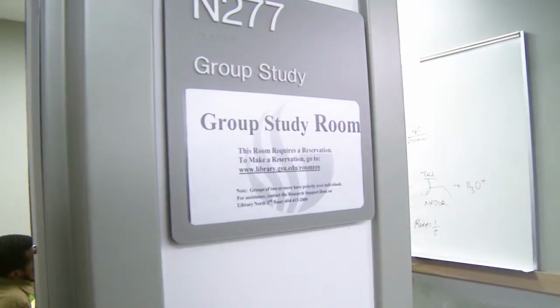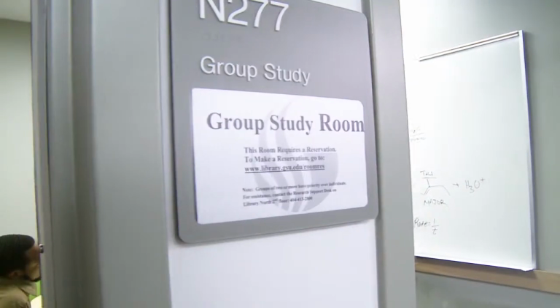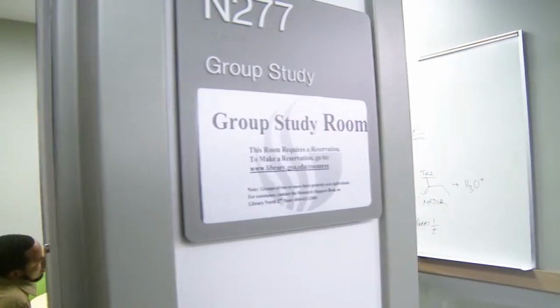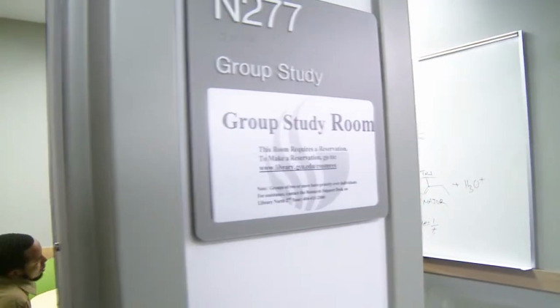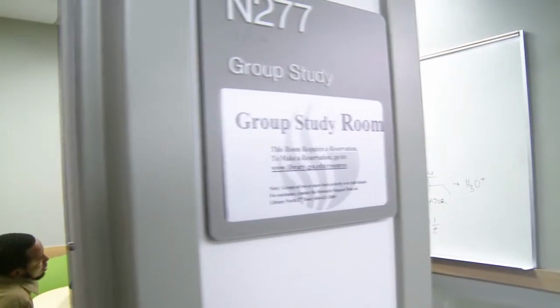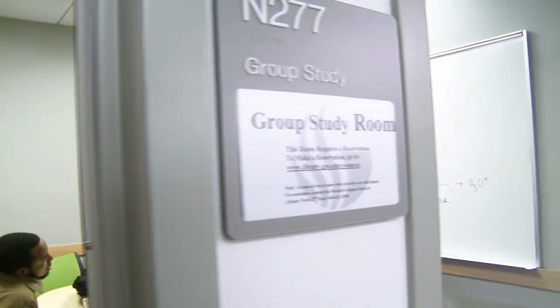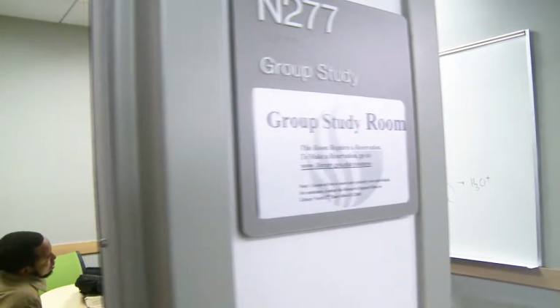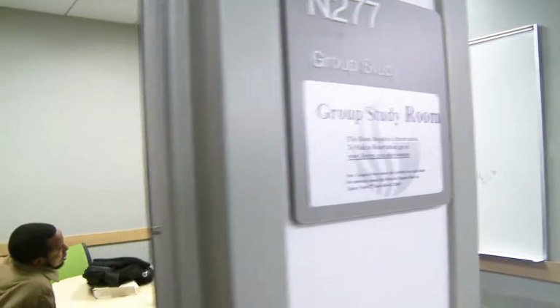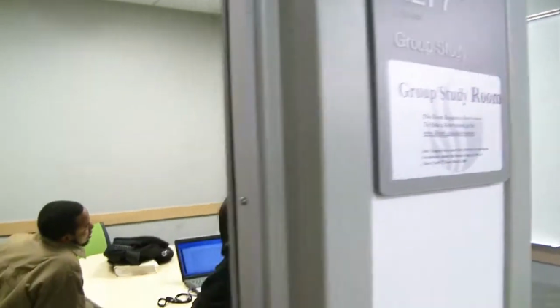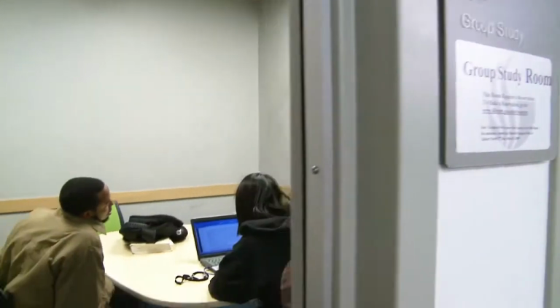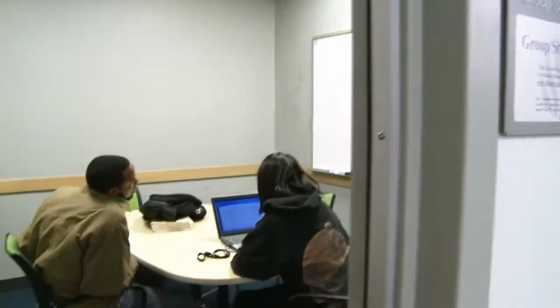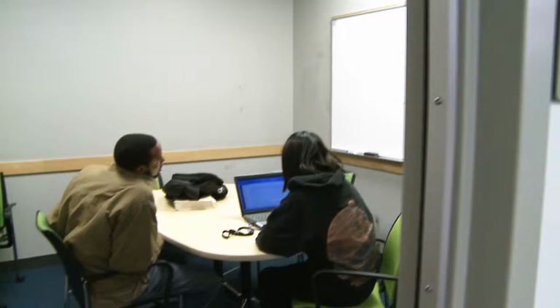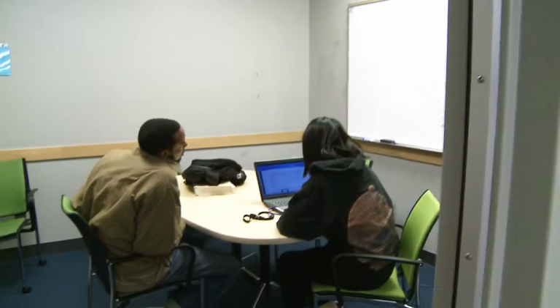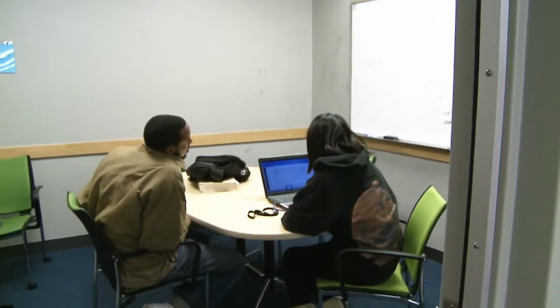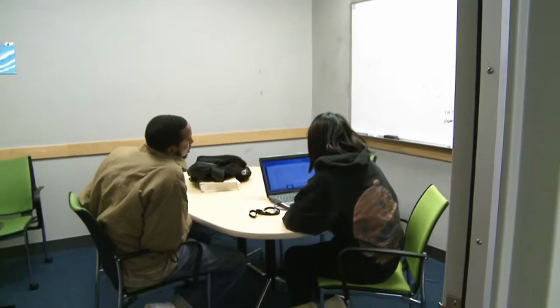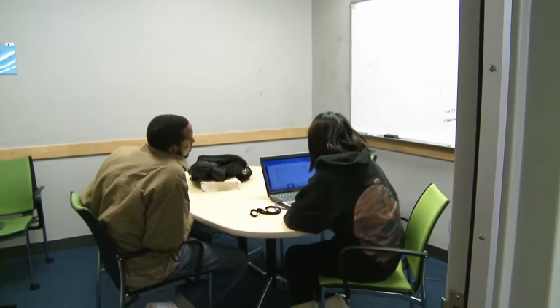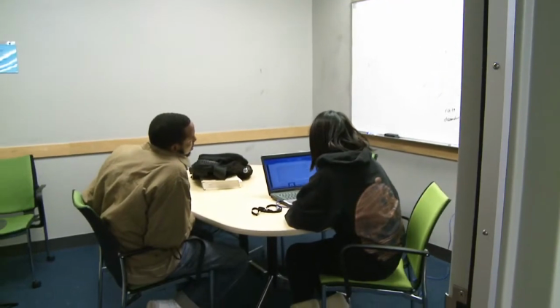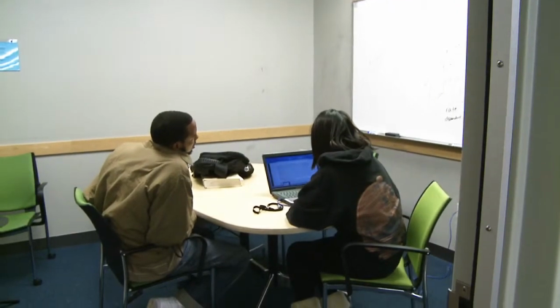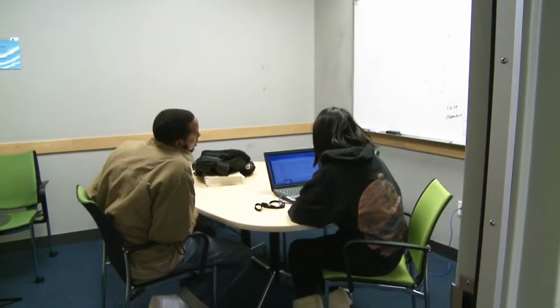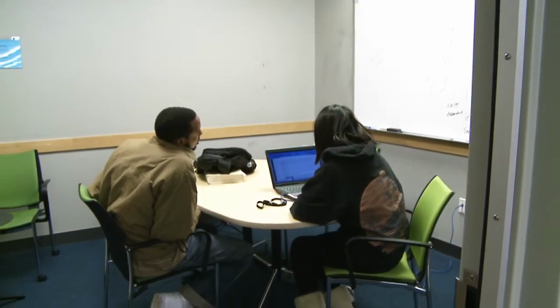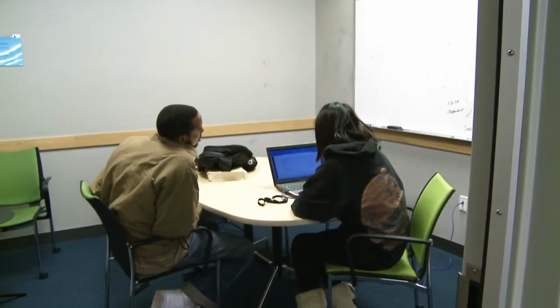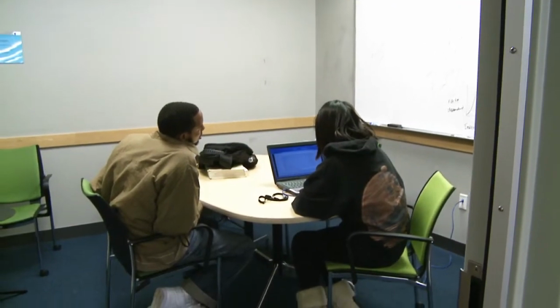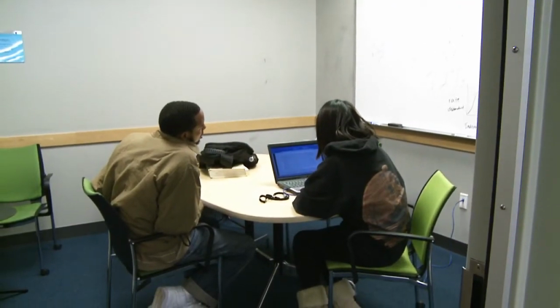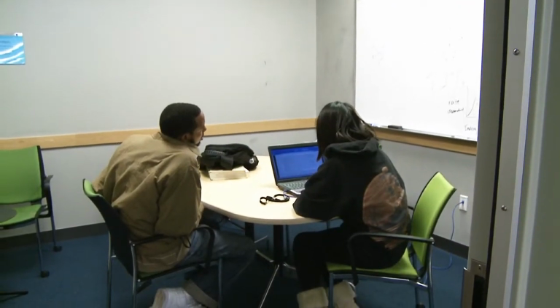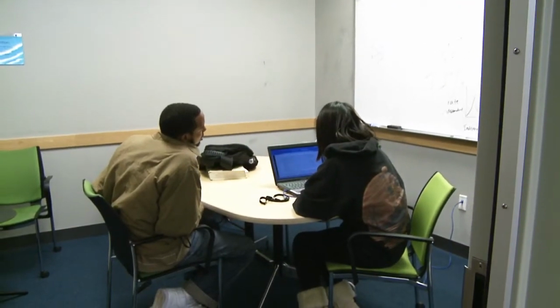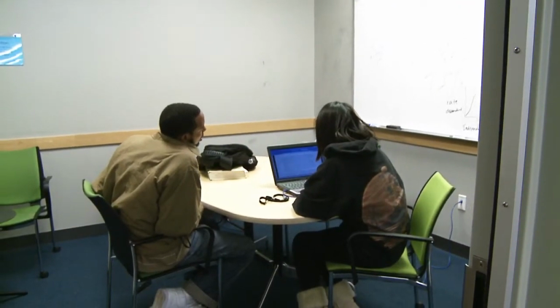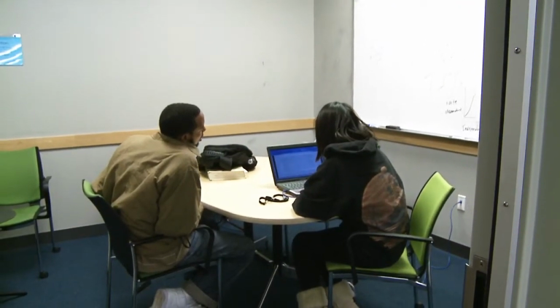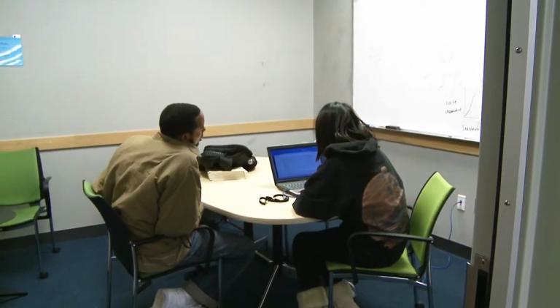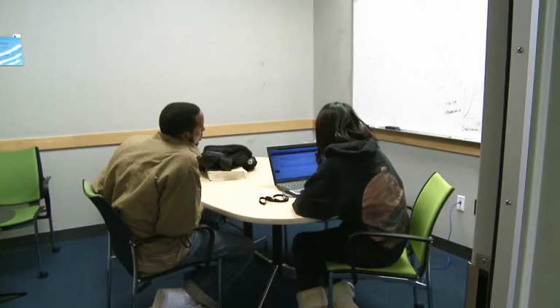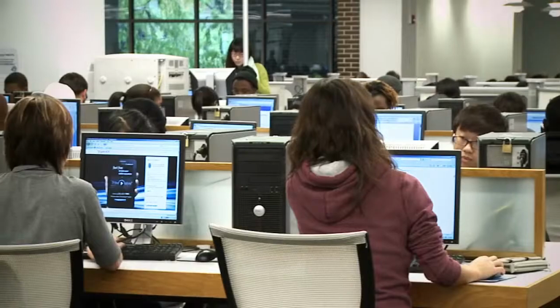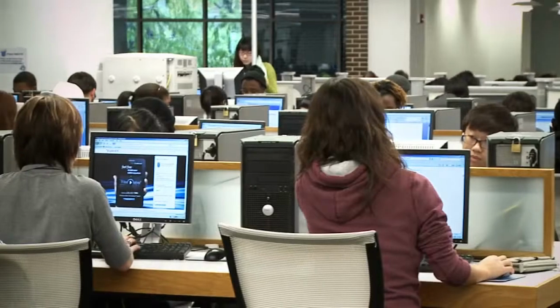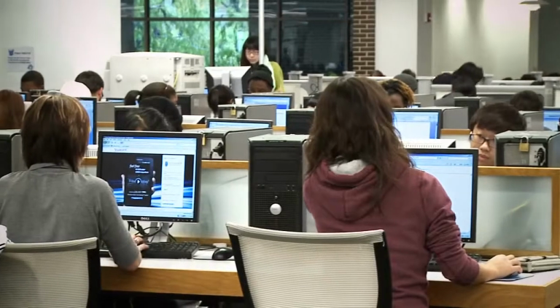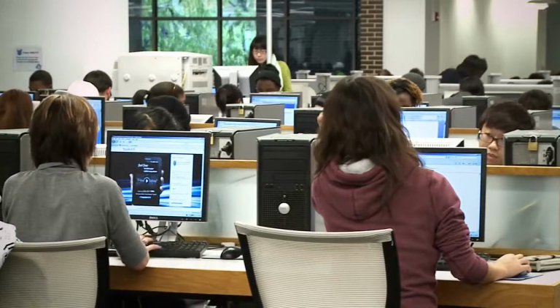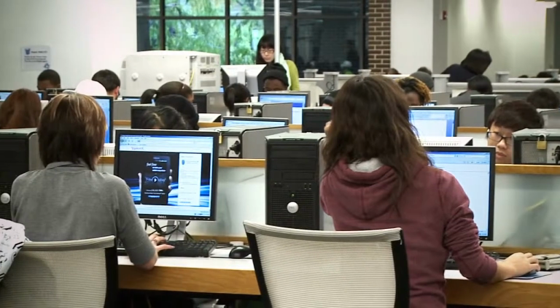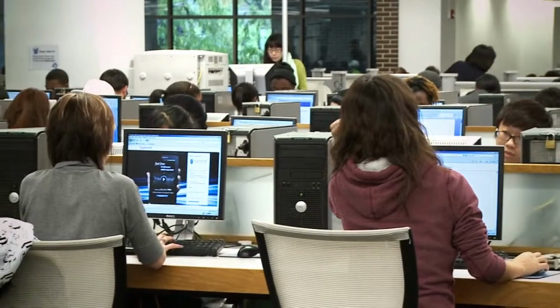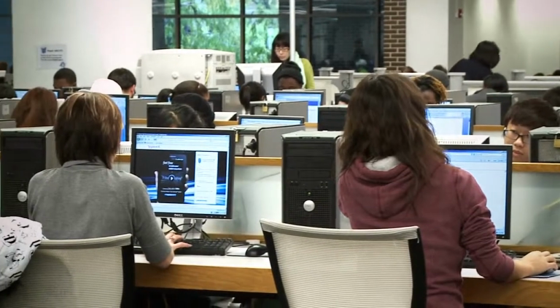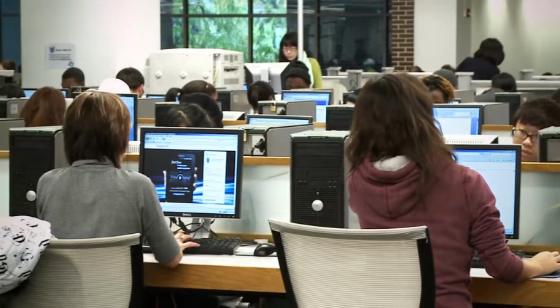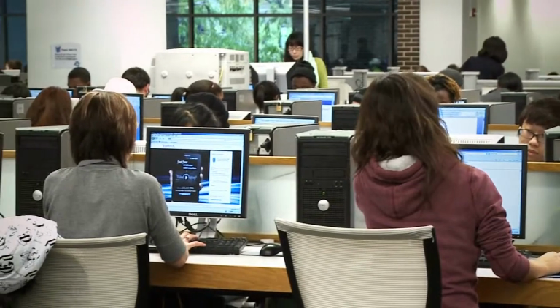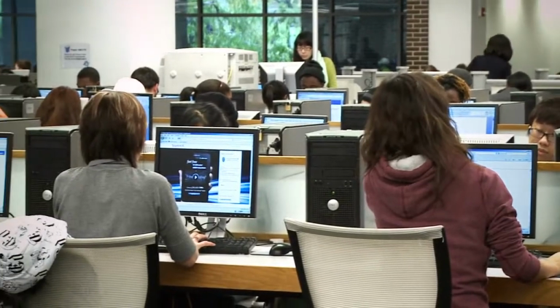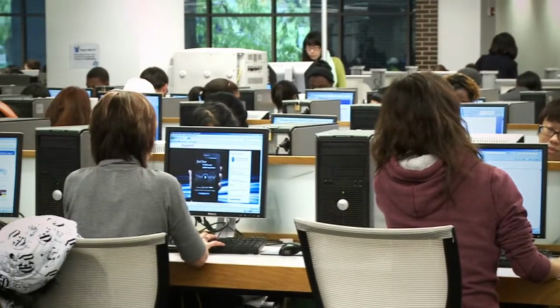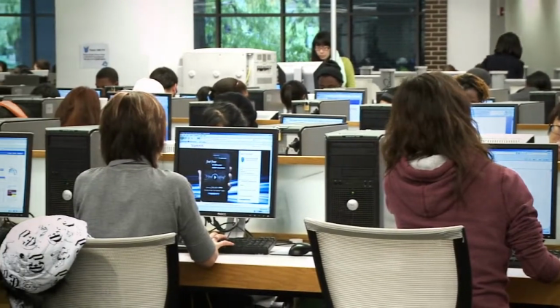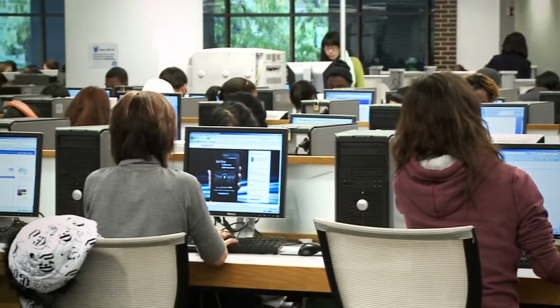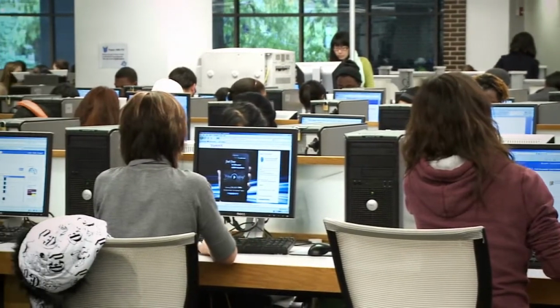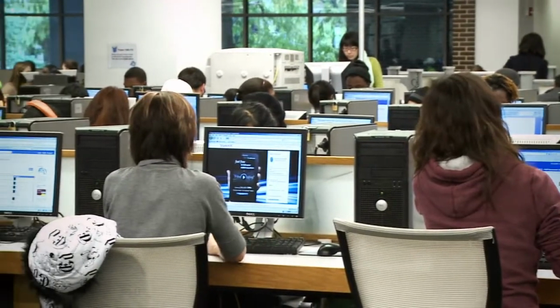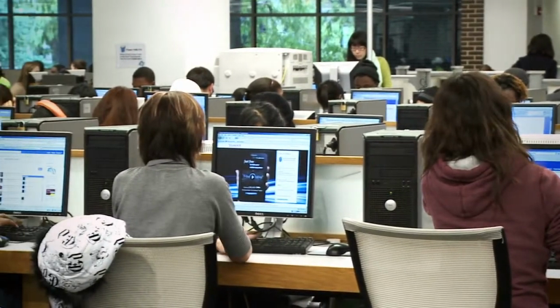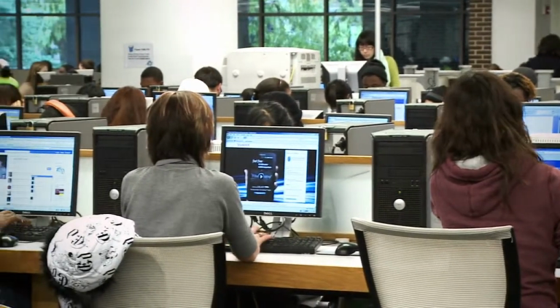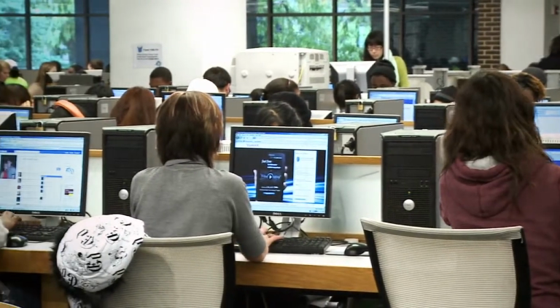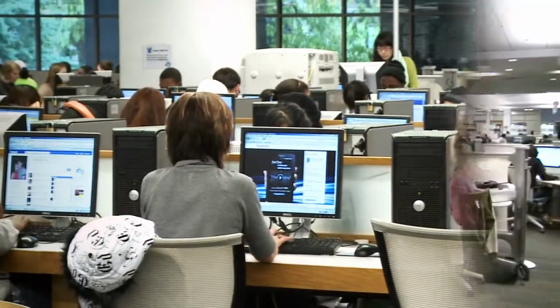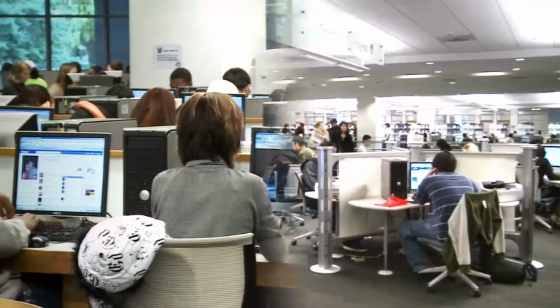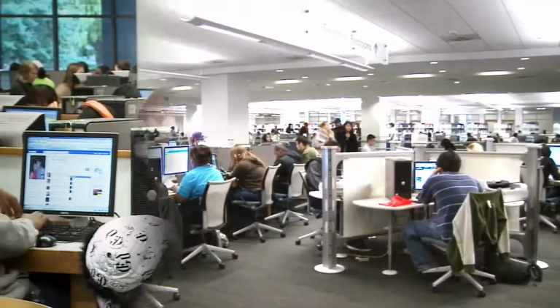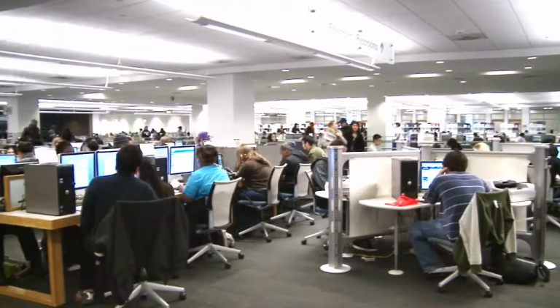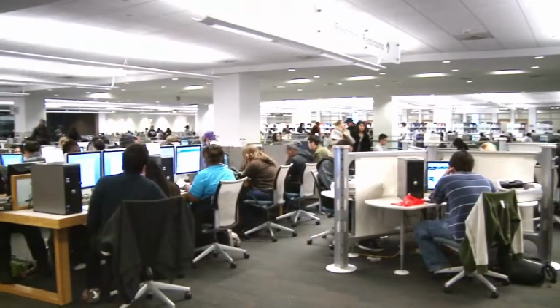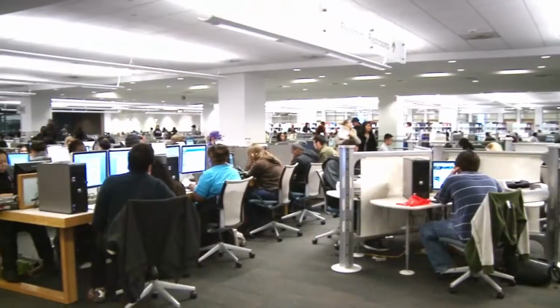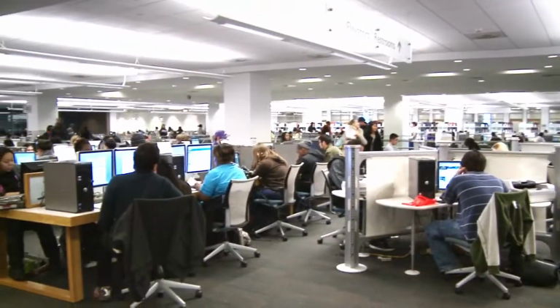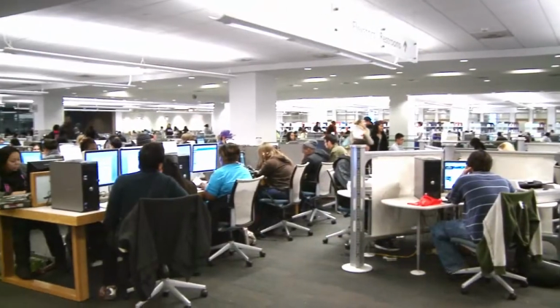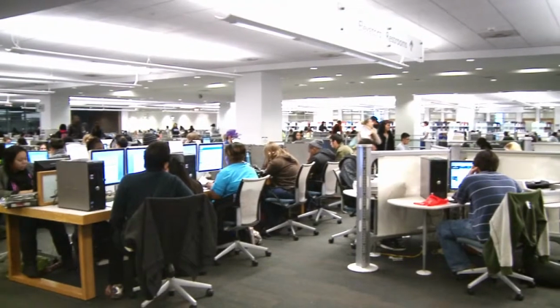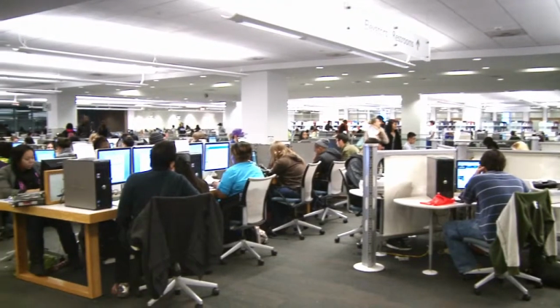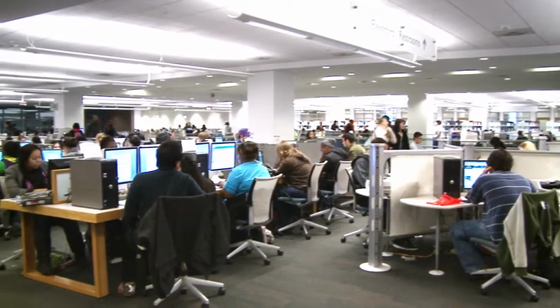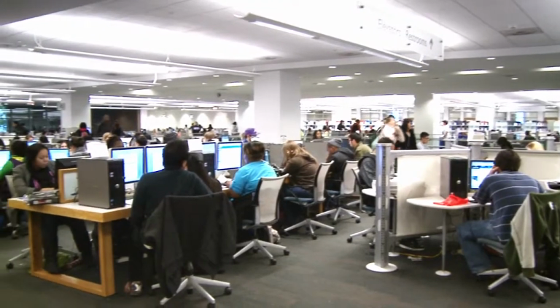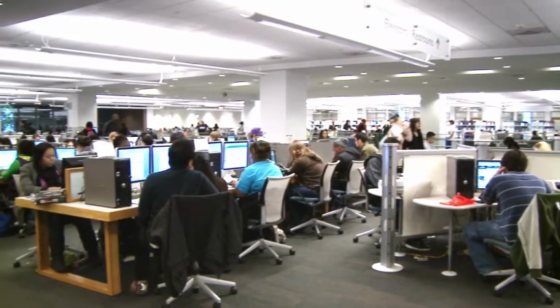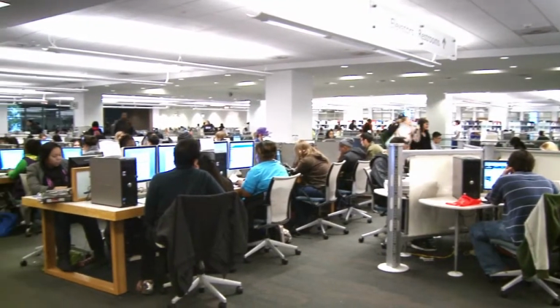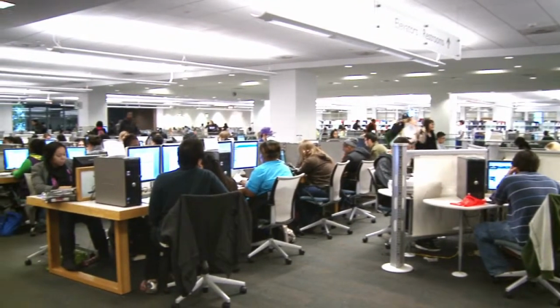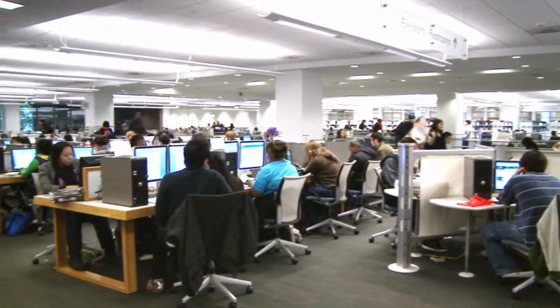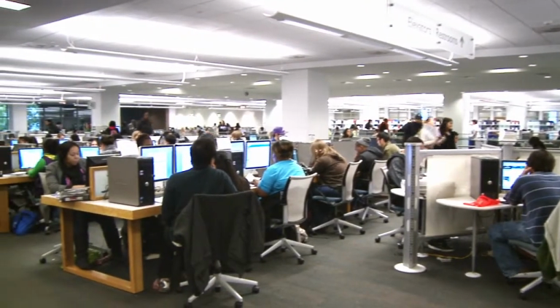There are 60 group rooms available for you to reserve for quiet study, and there are over 300 computer workstations so you'll always be able to find a computer.